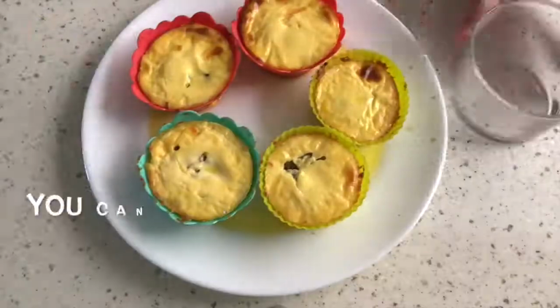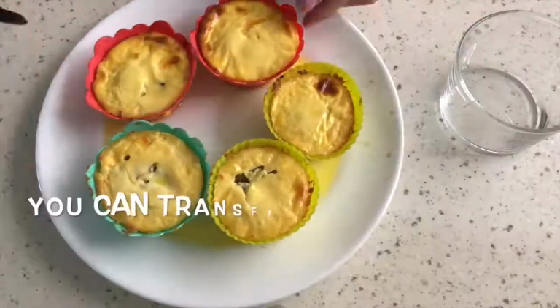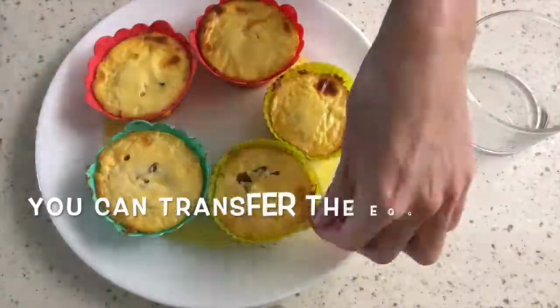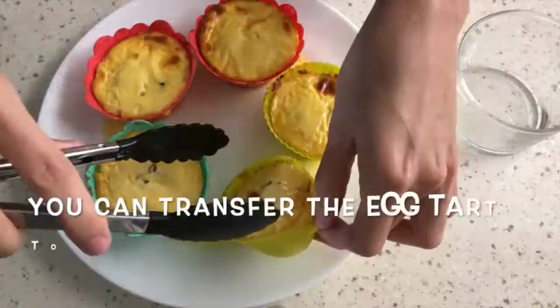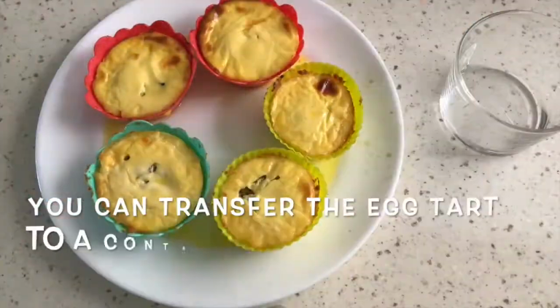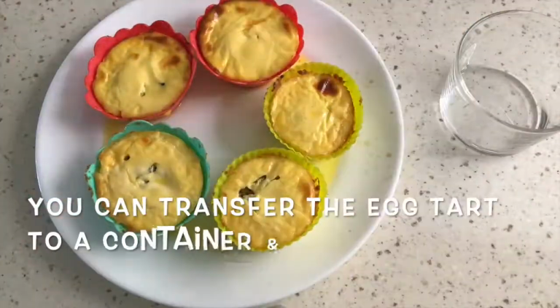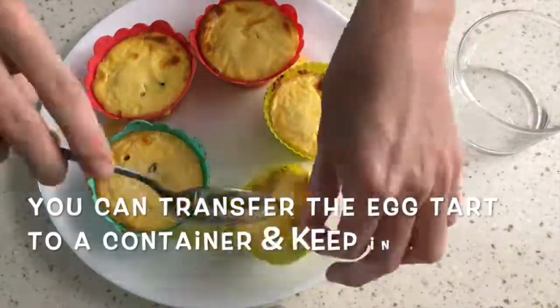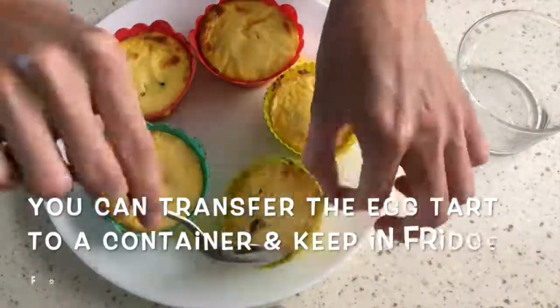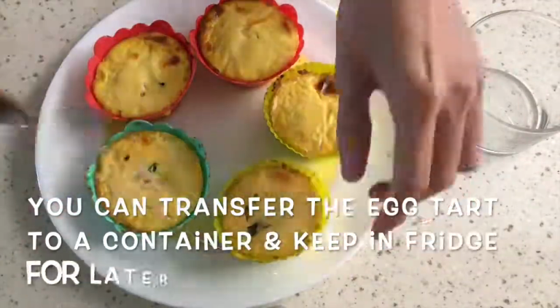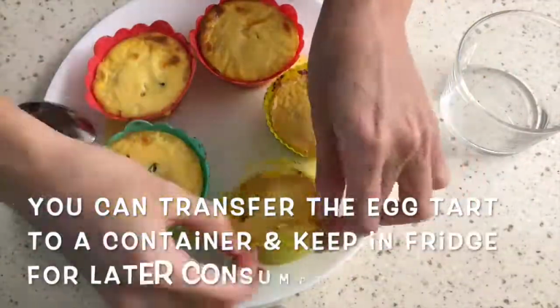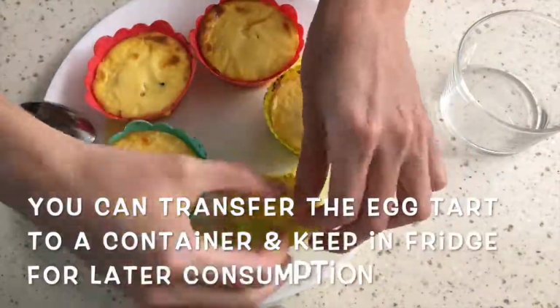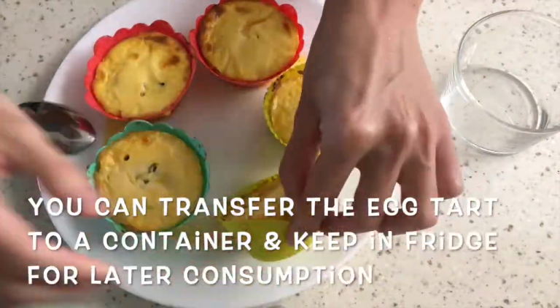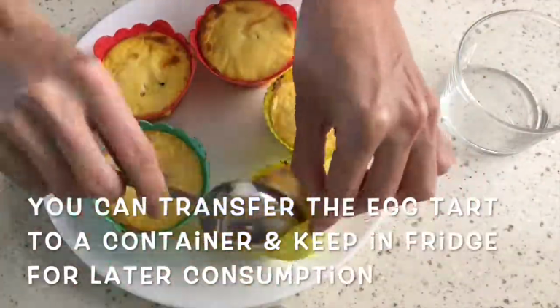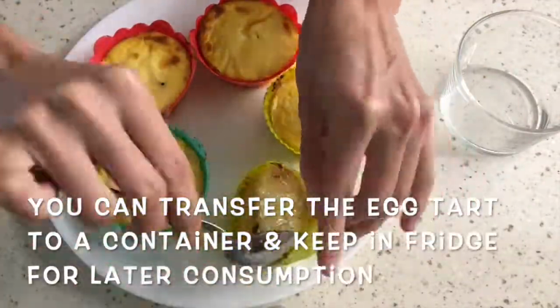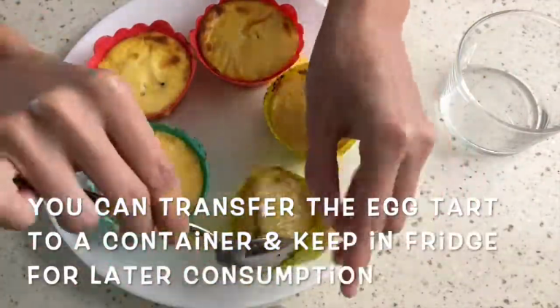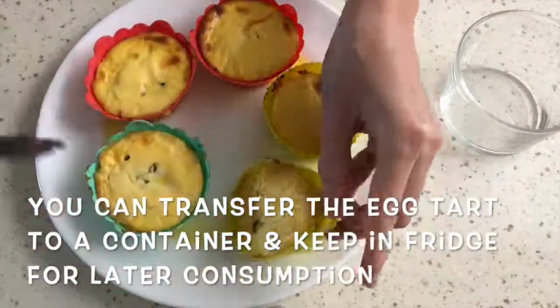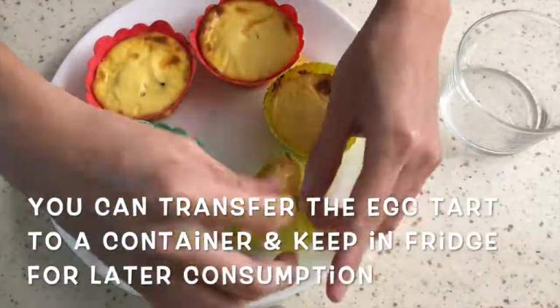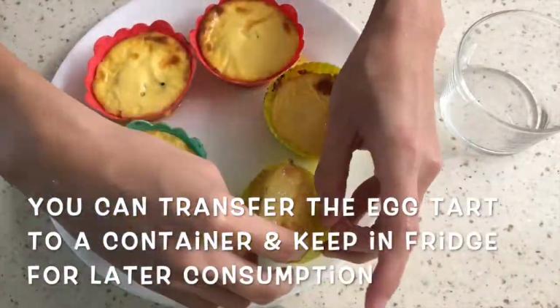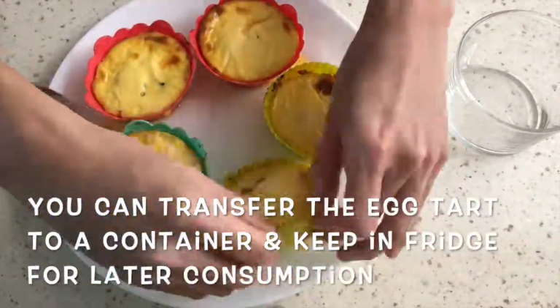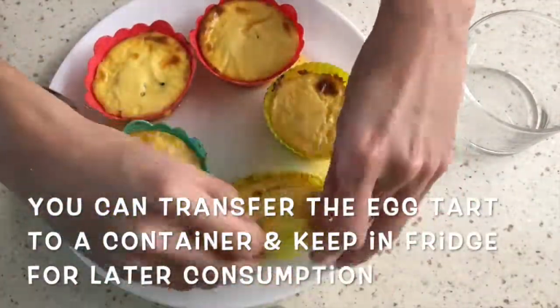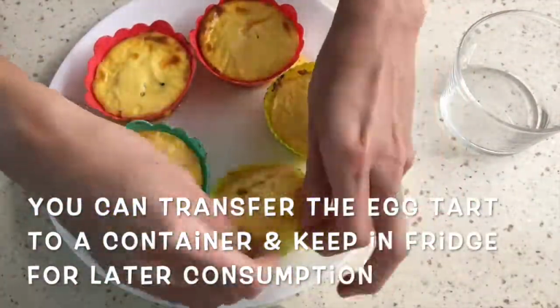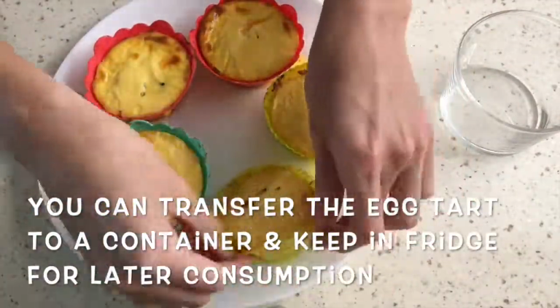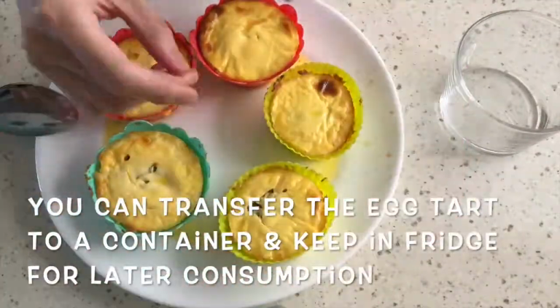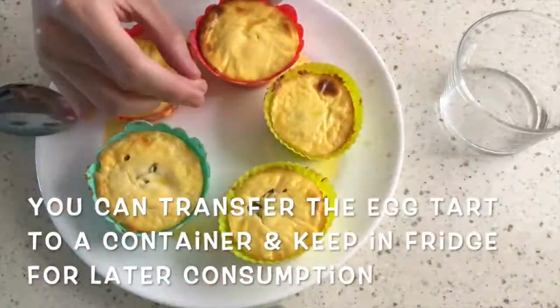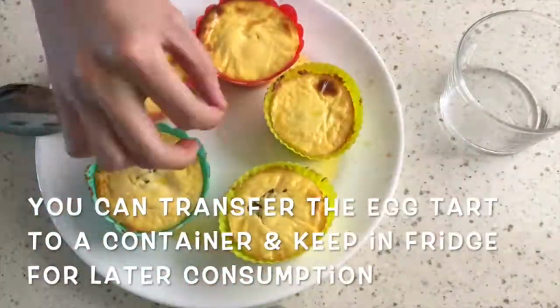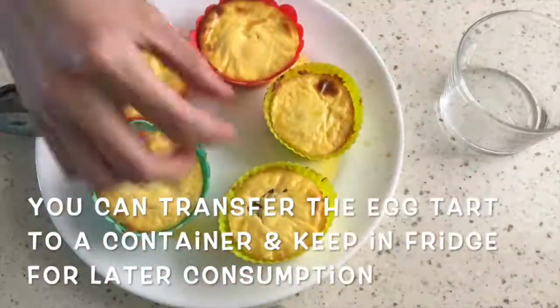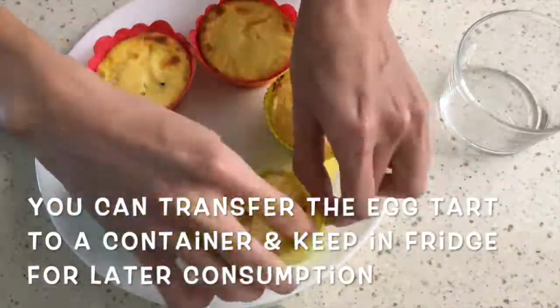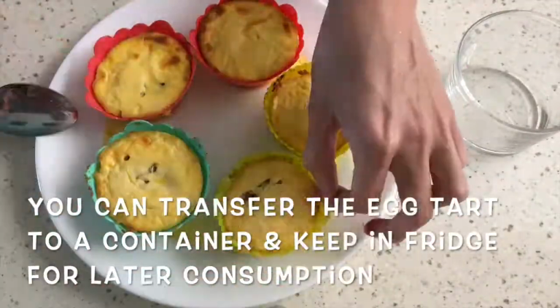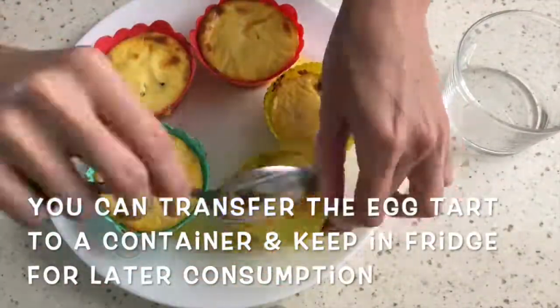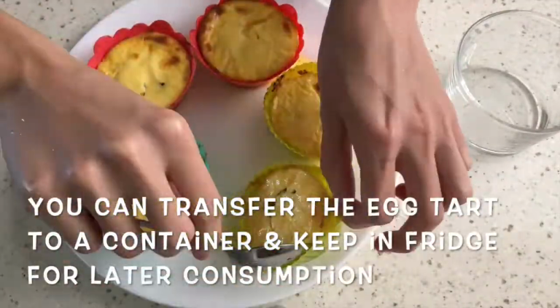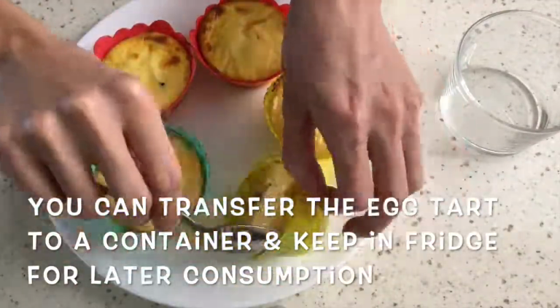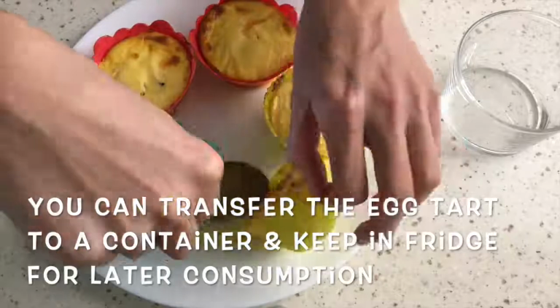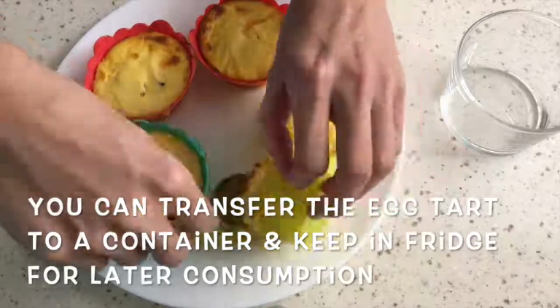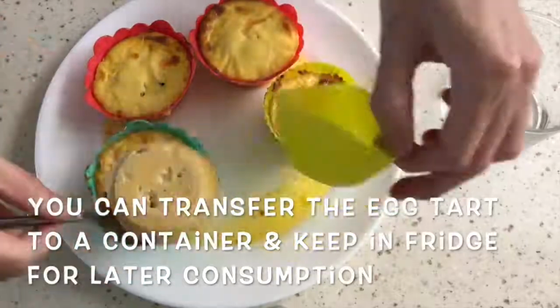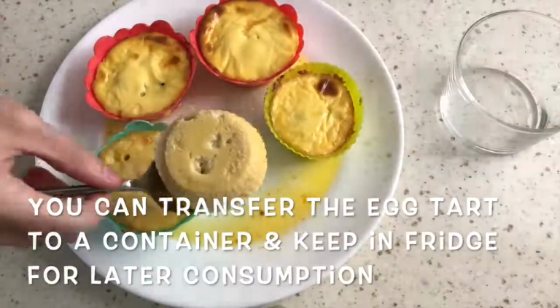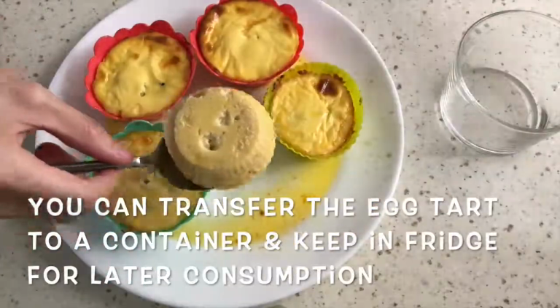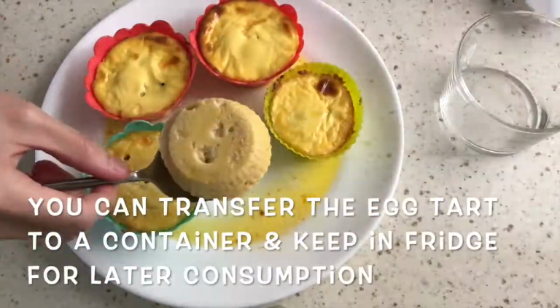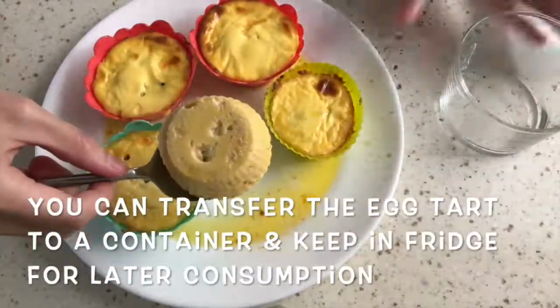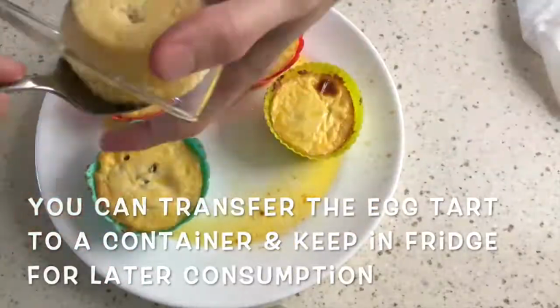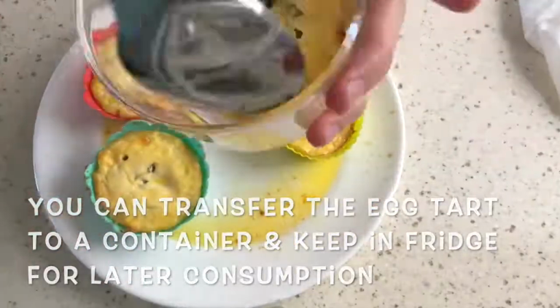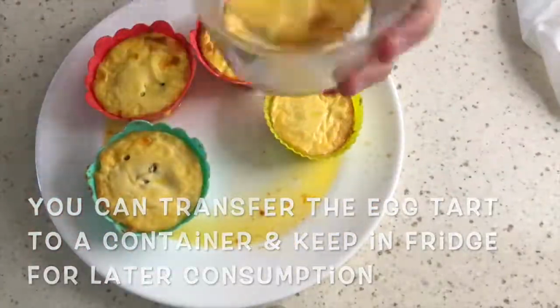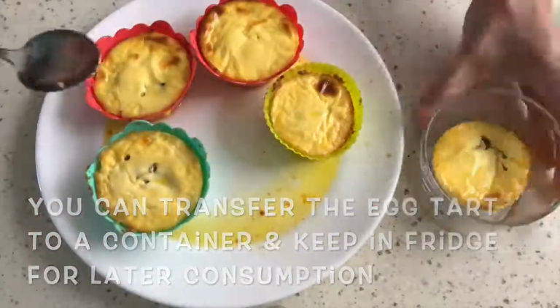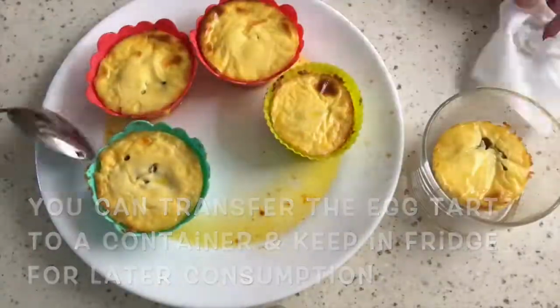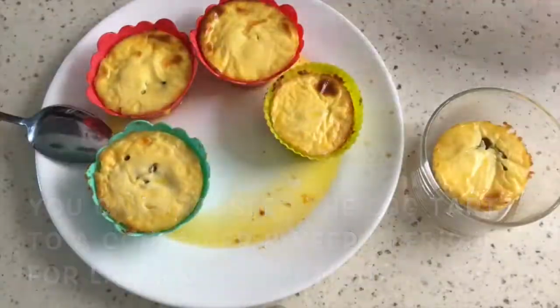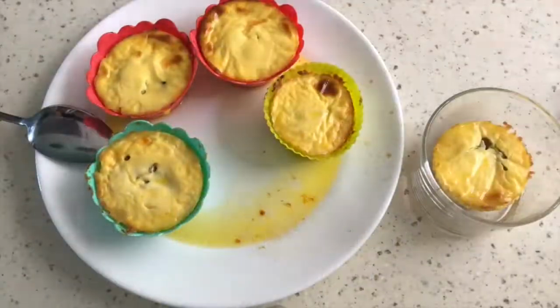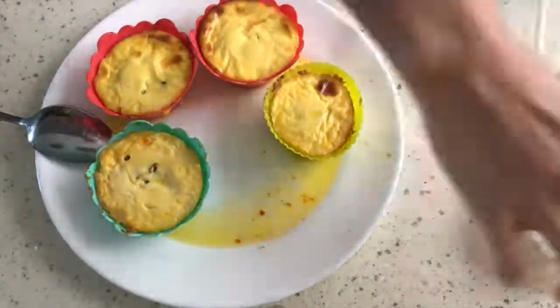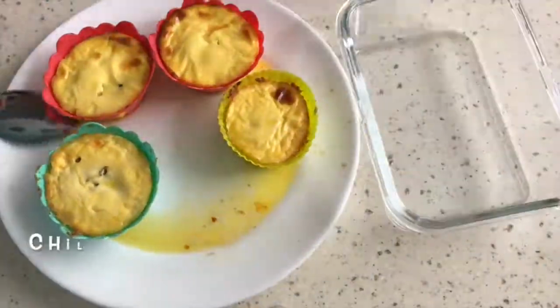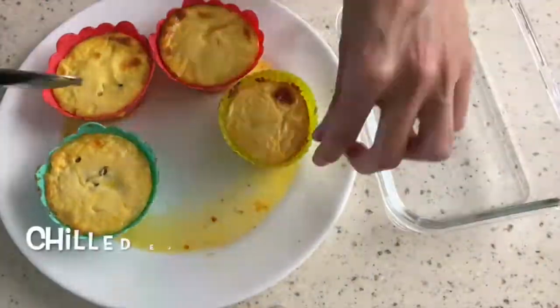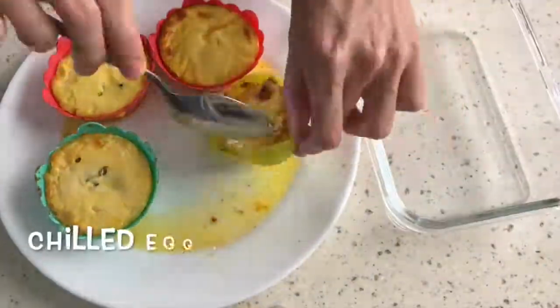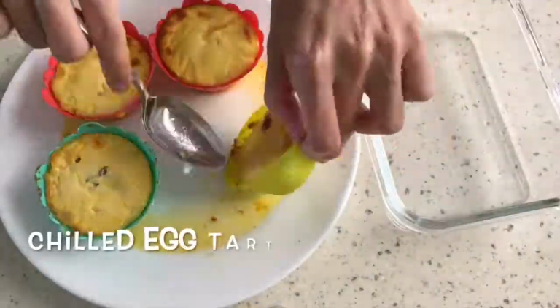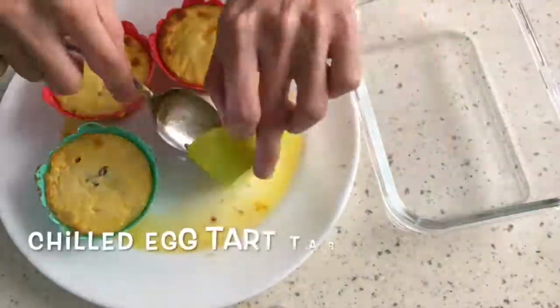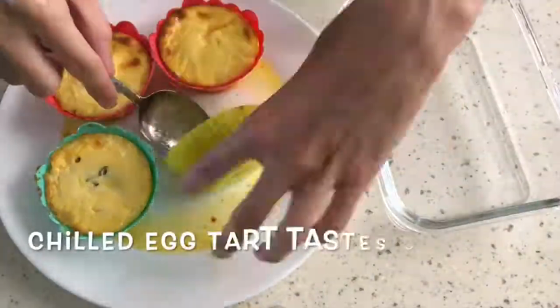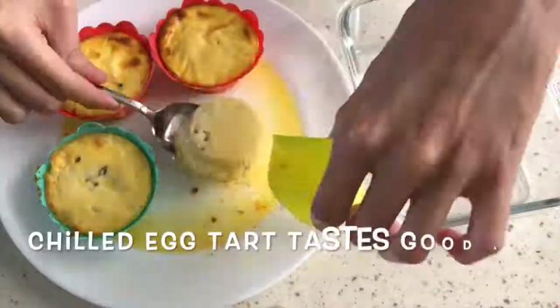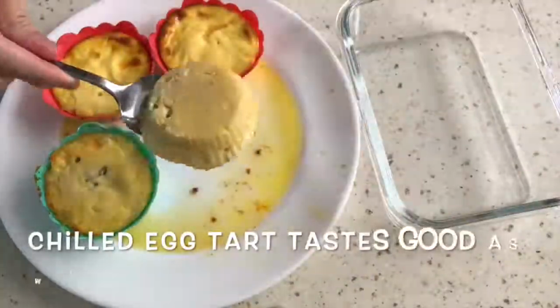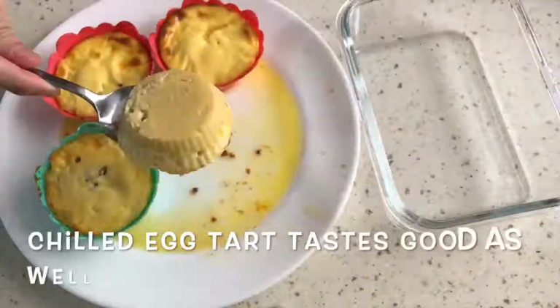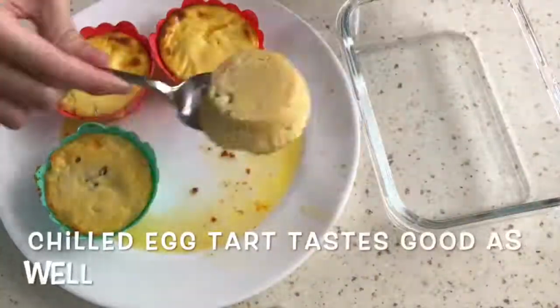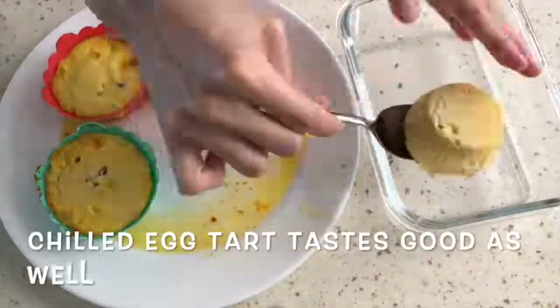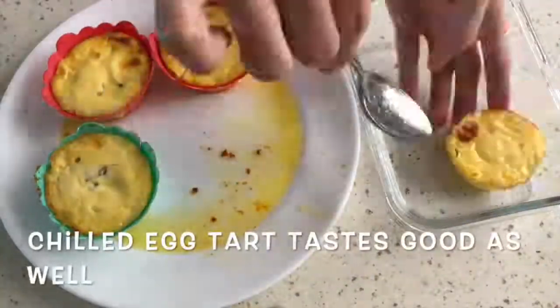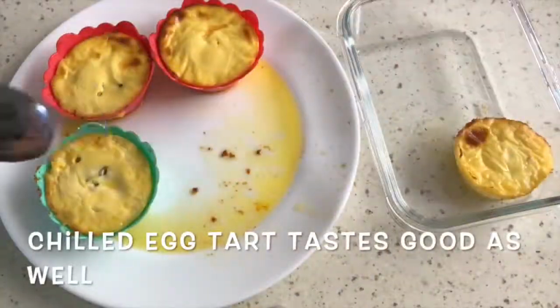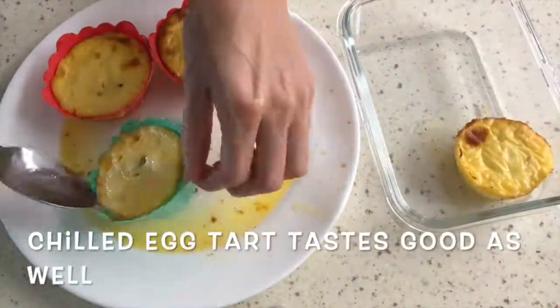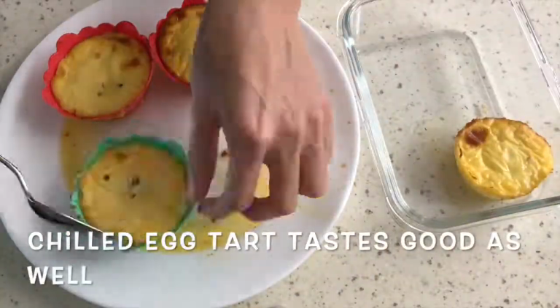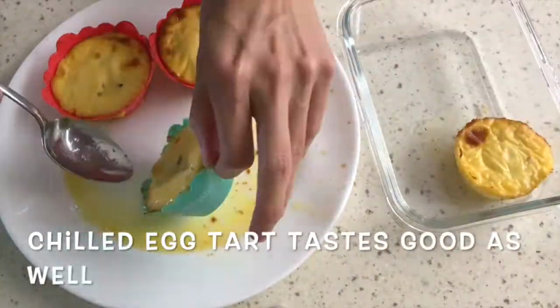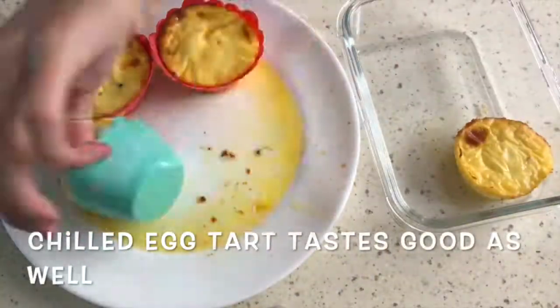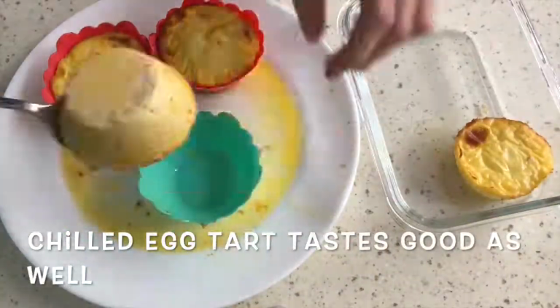You can transfer the egg tart to a container and keep in the fridge for later consumption. Chilled egg tart tastes good as well.